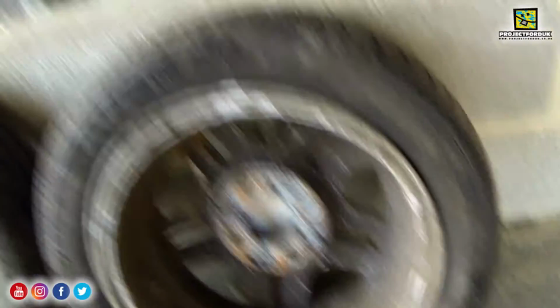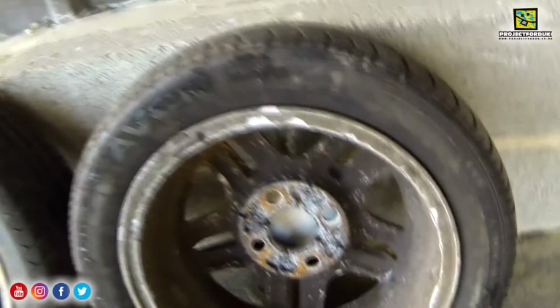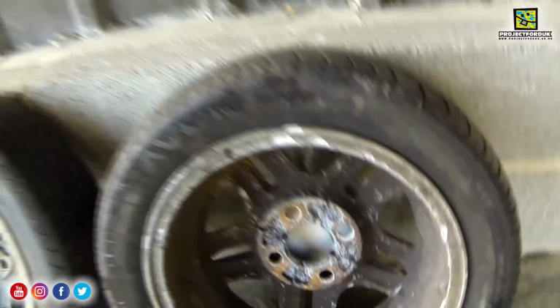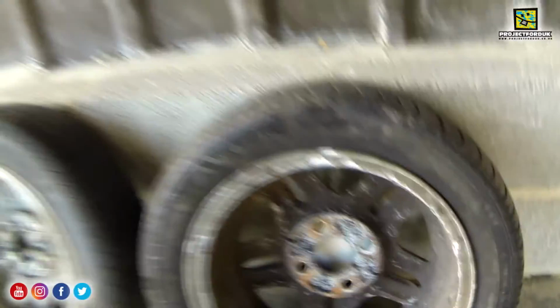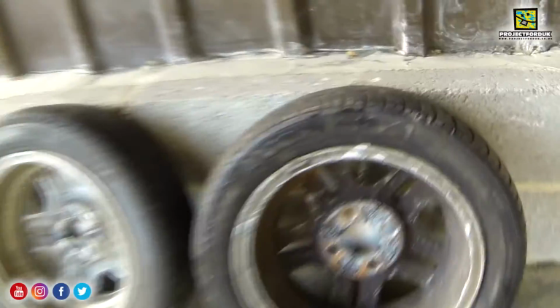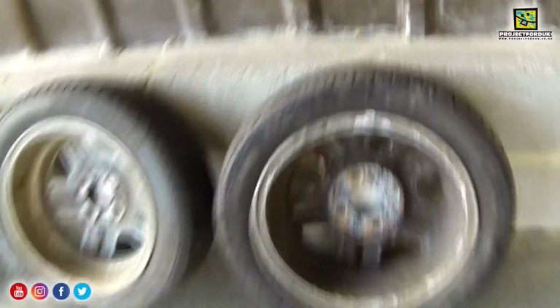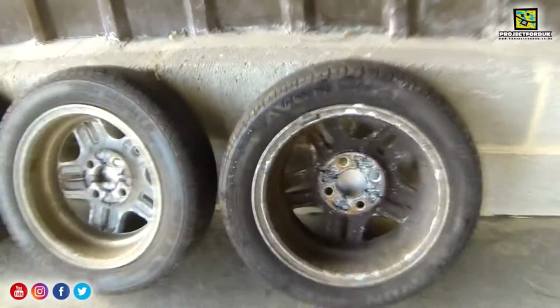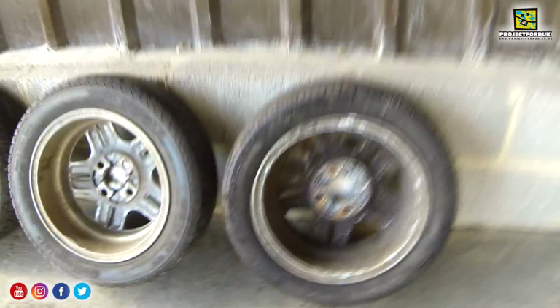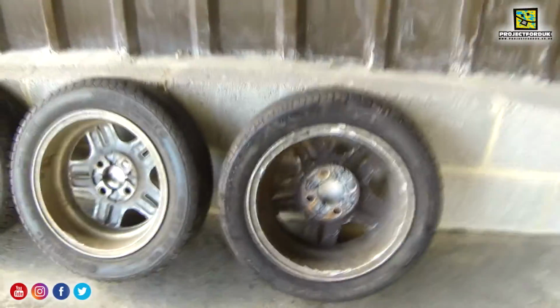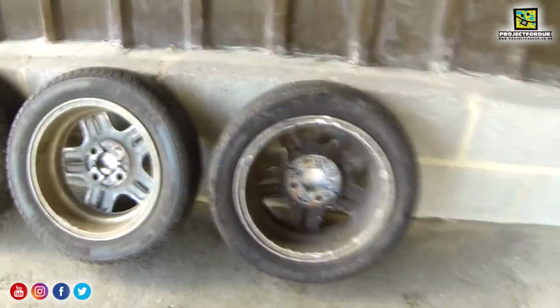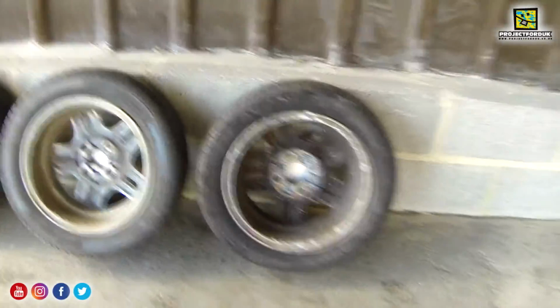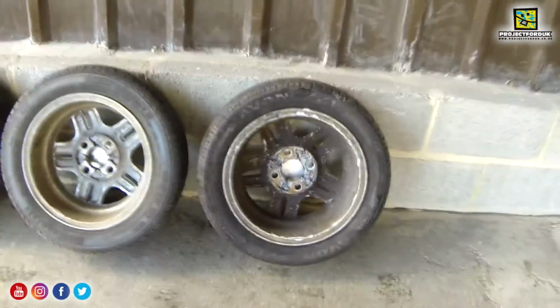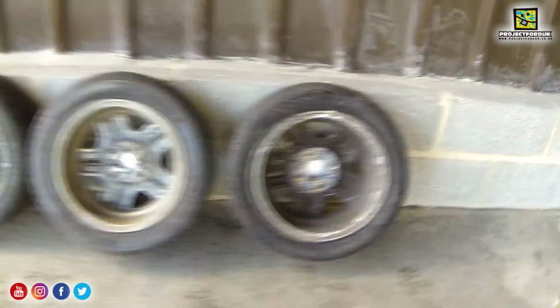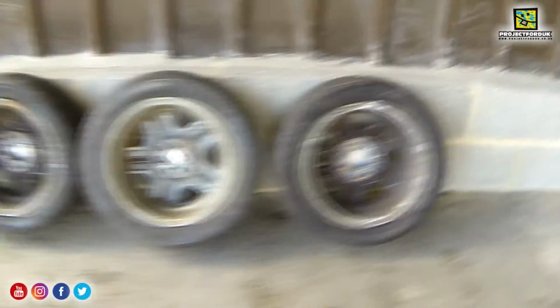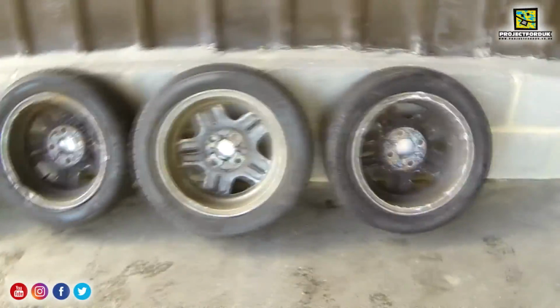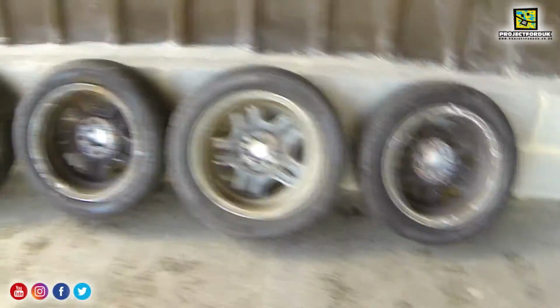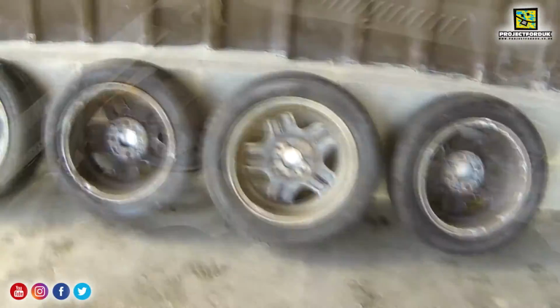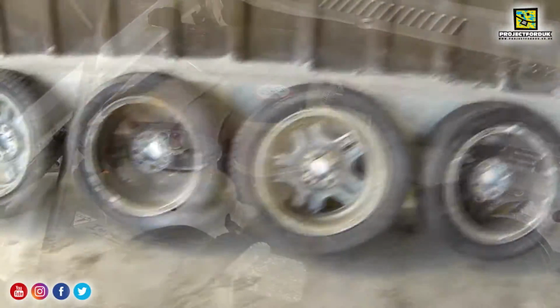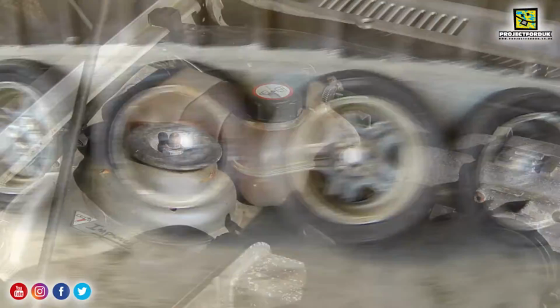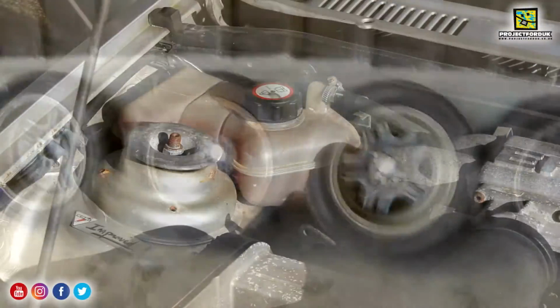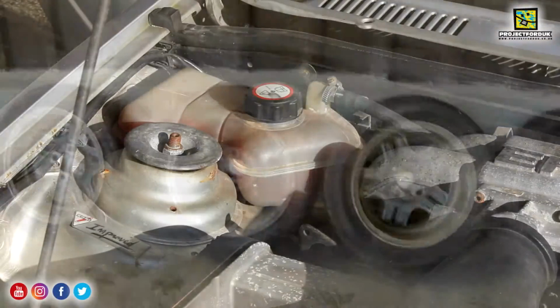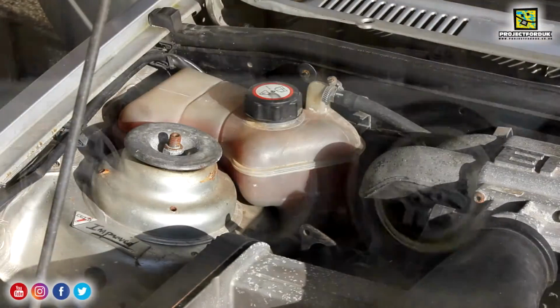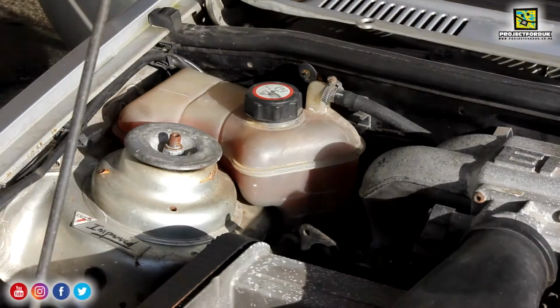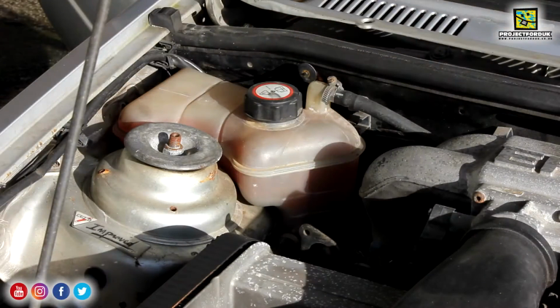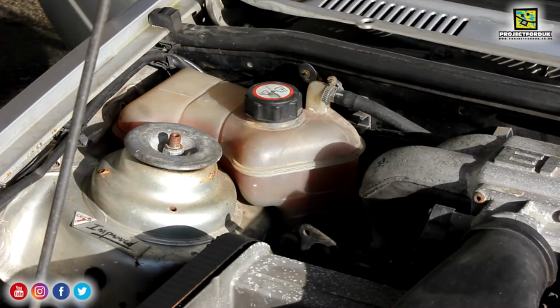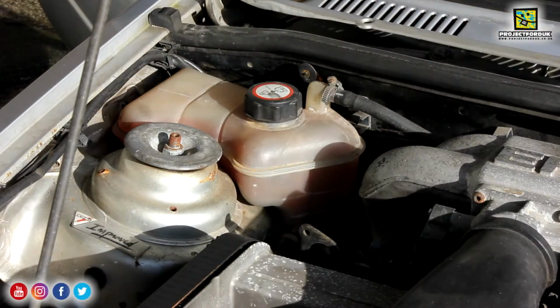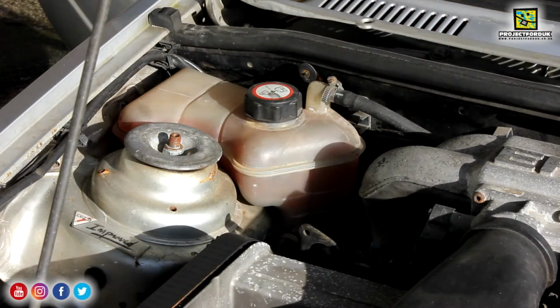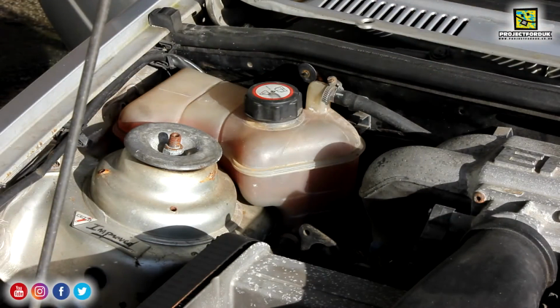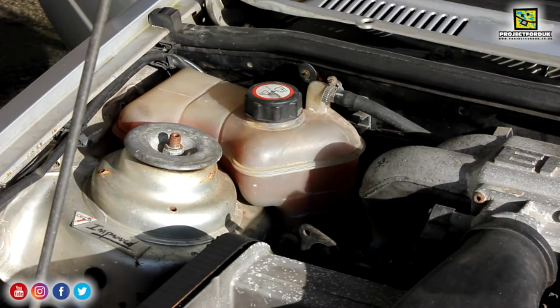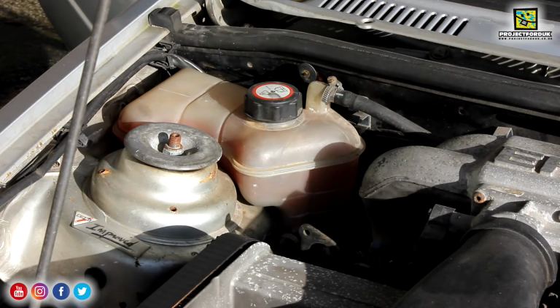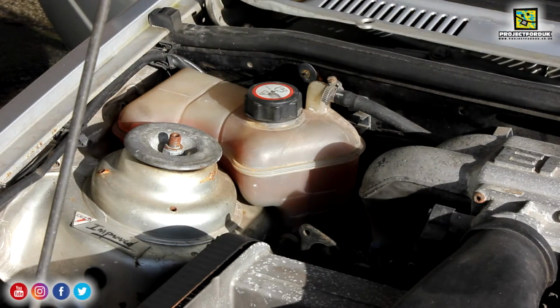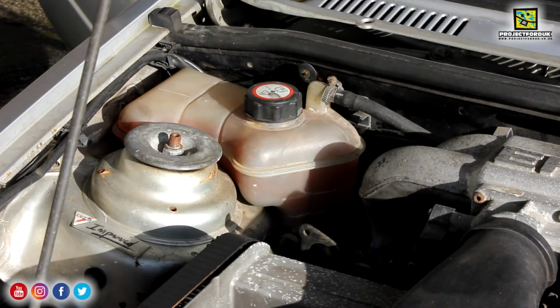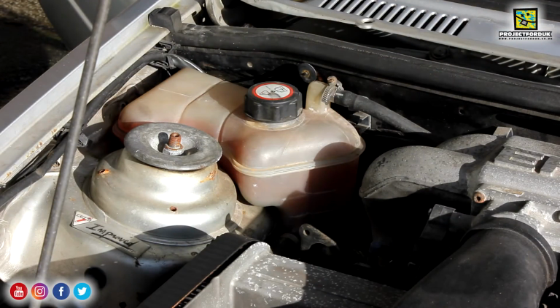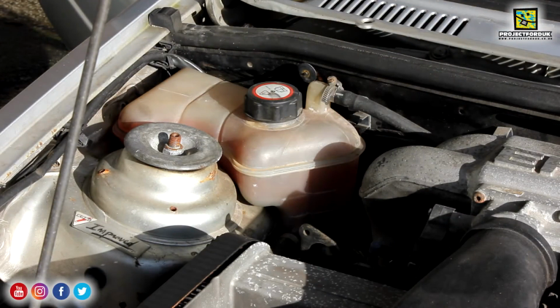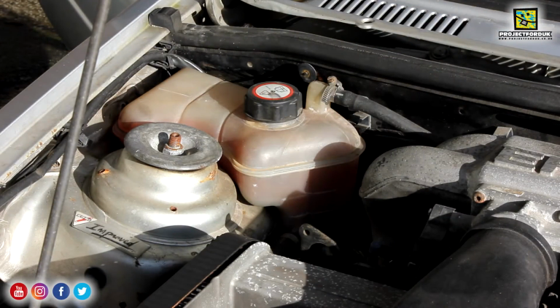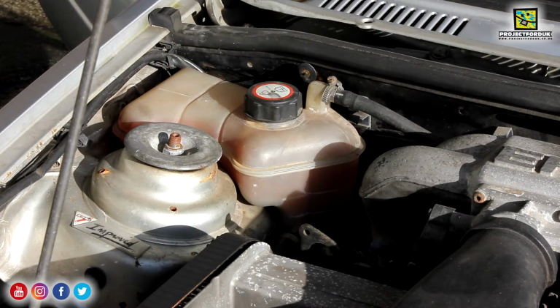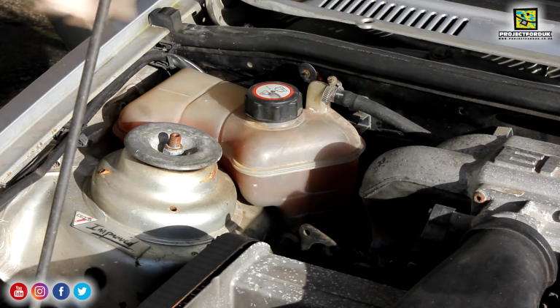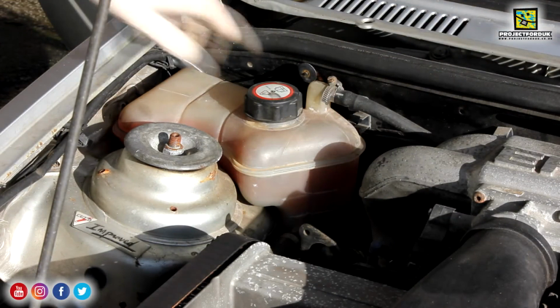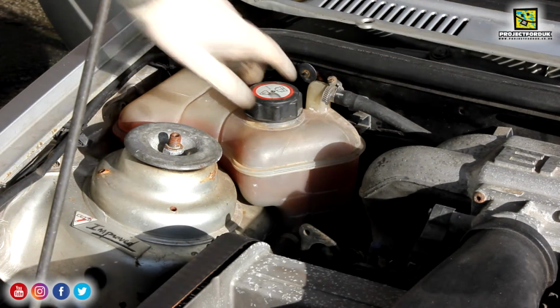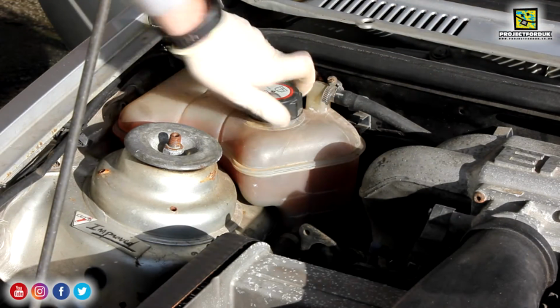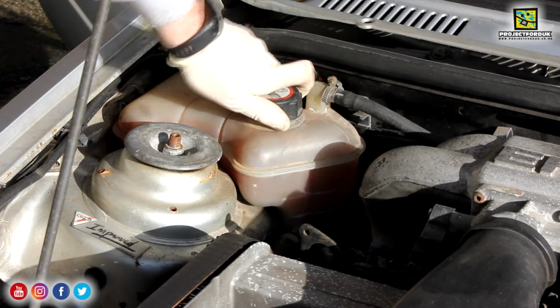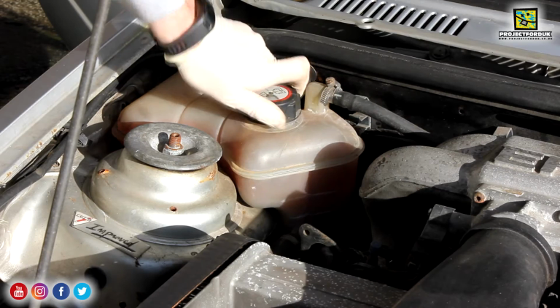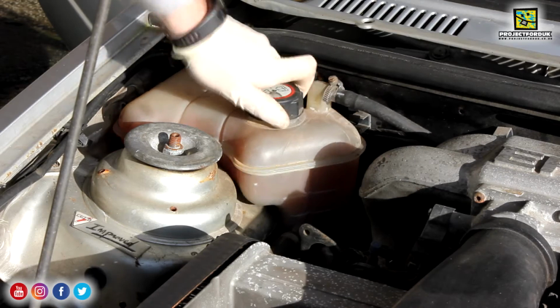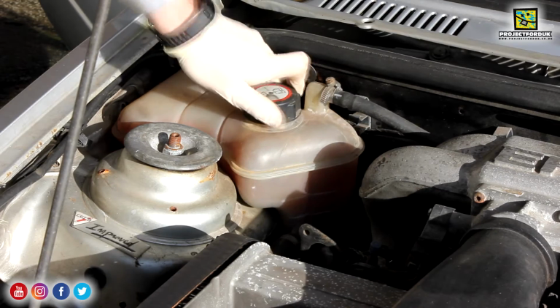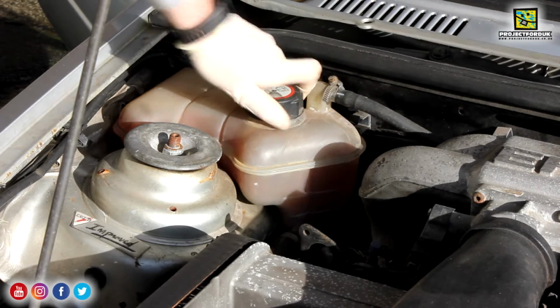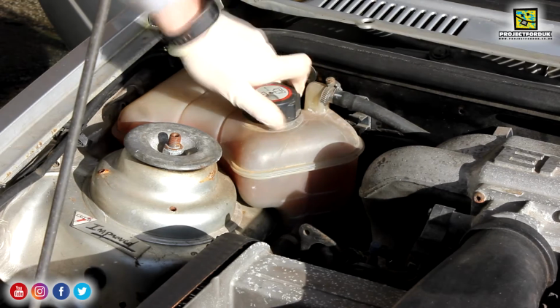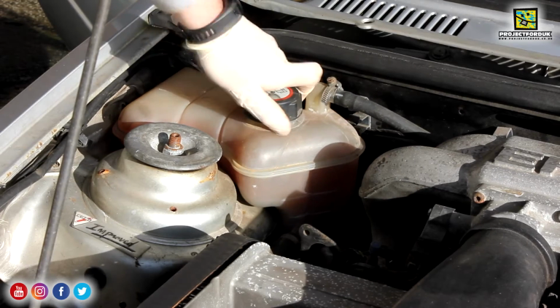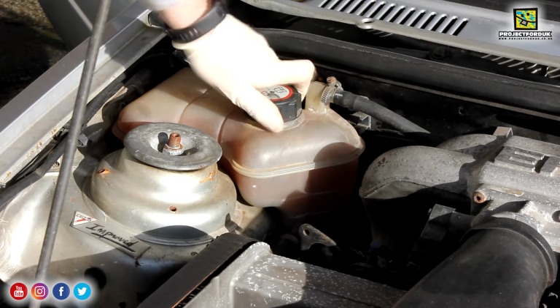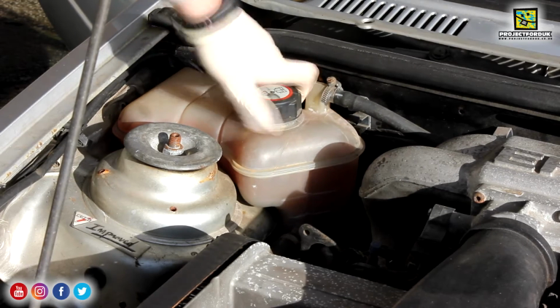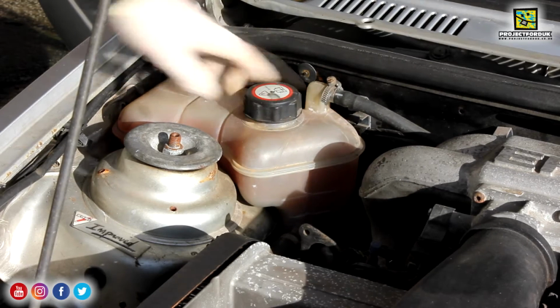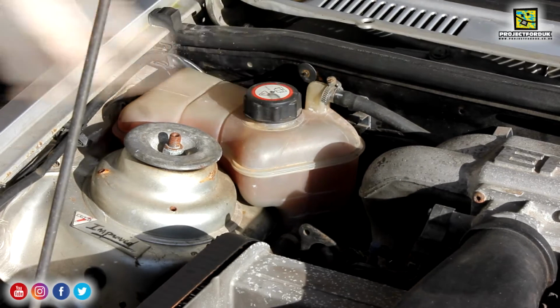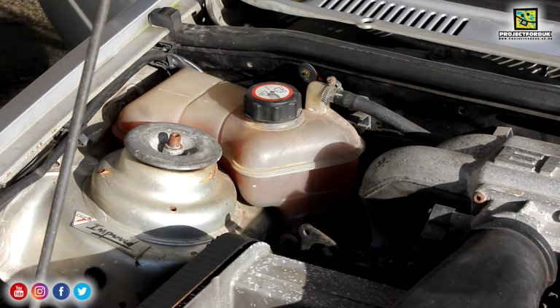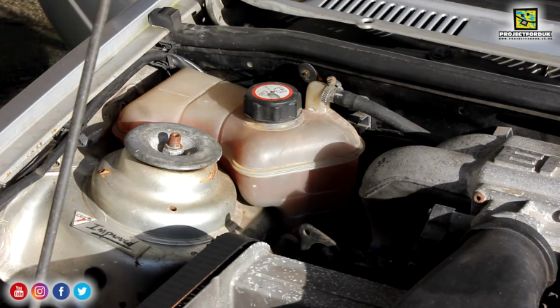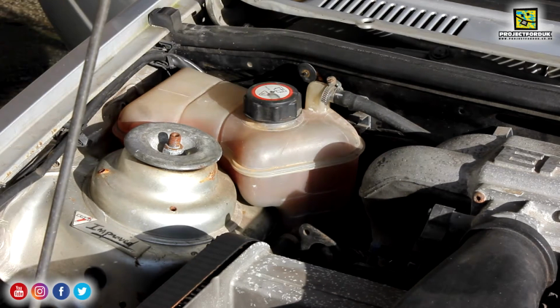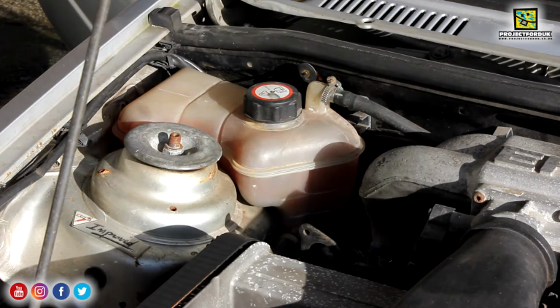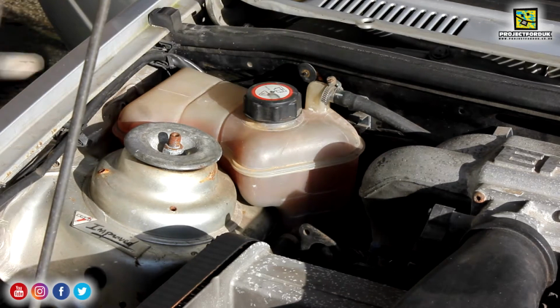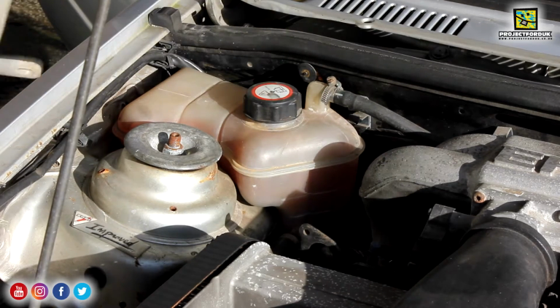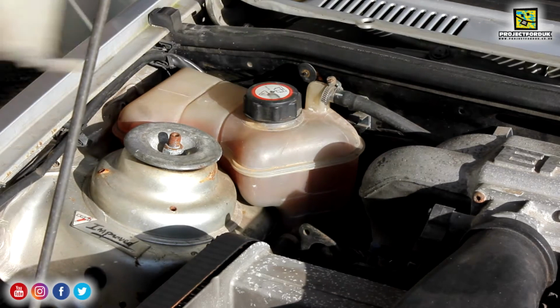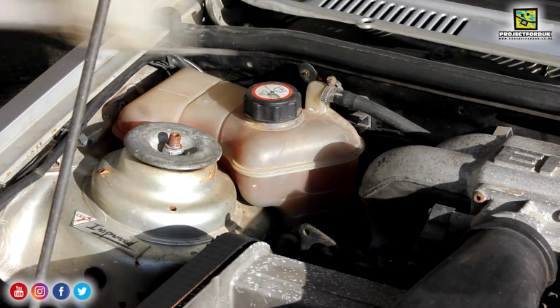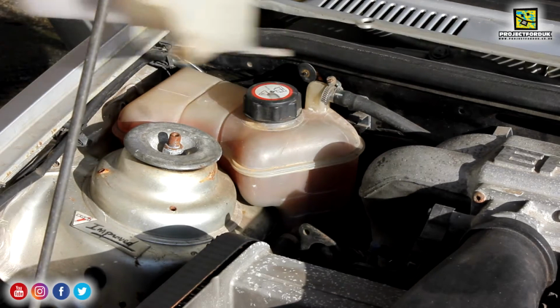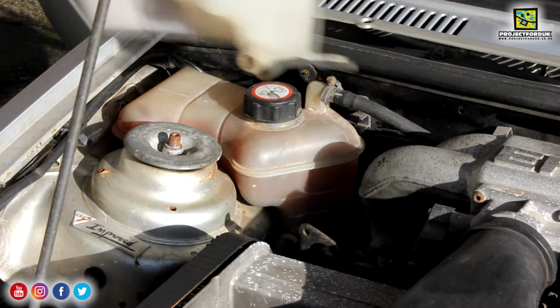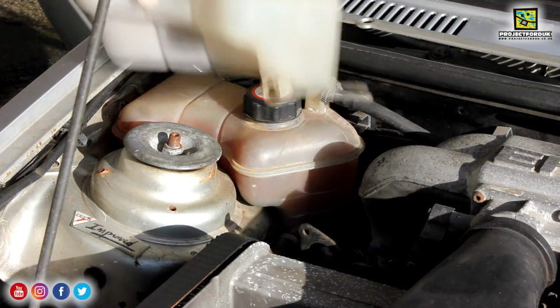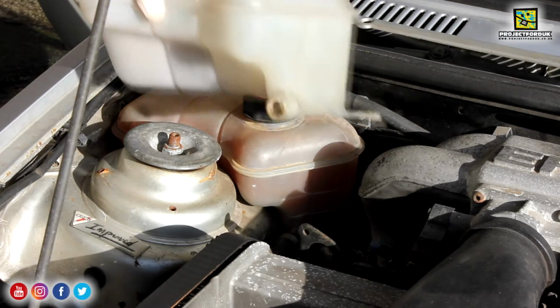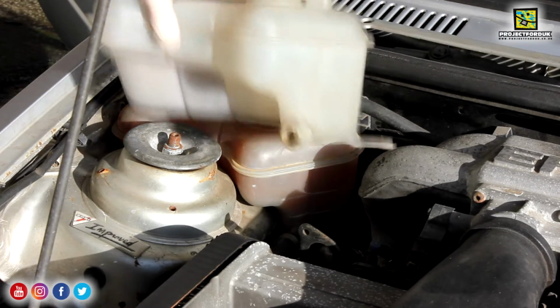The wheels aren't buckled, no cracks in them. I paid £200 from Graham. I've got some more parts for the car as well.